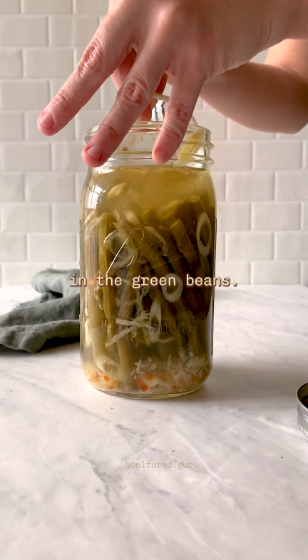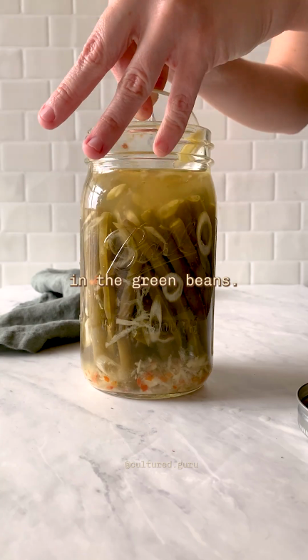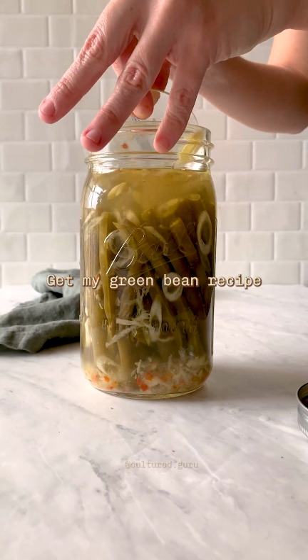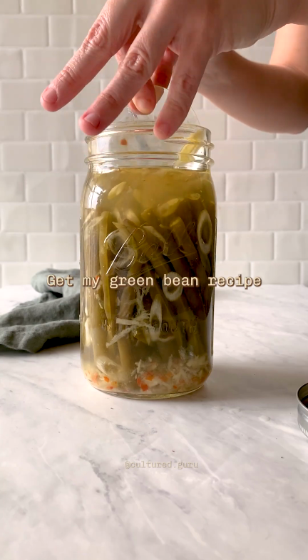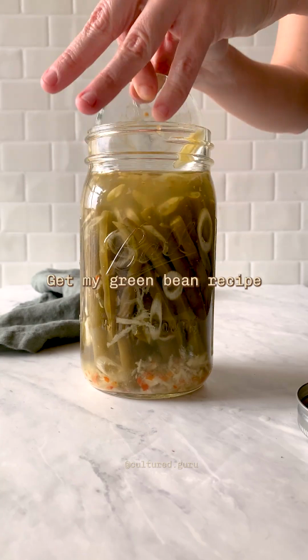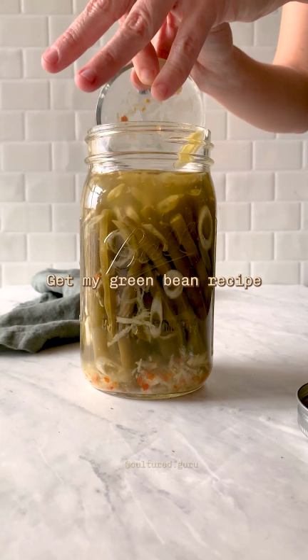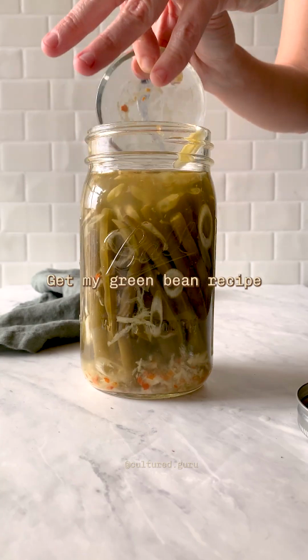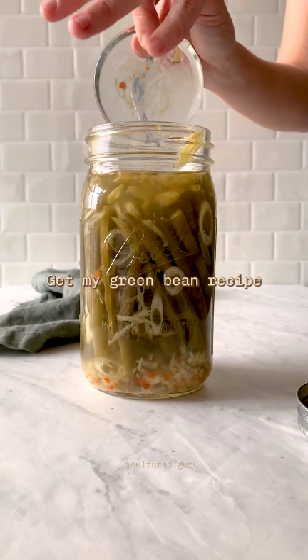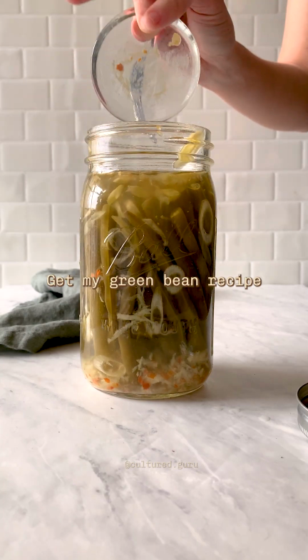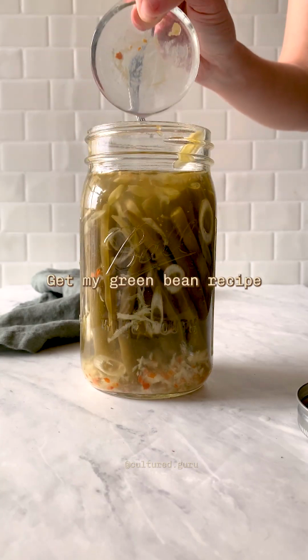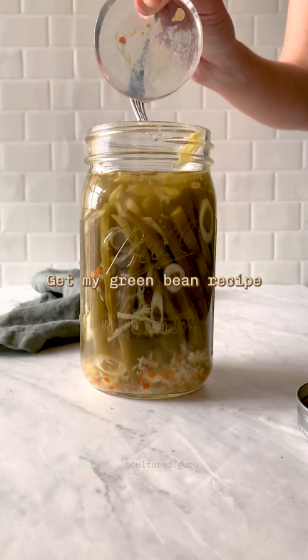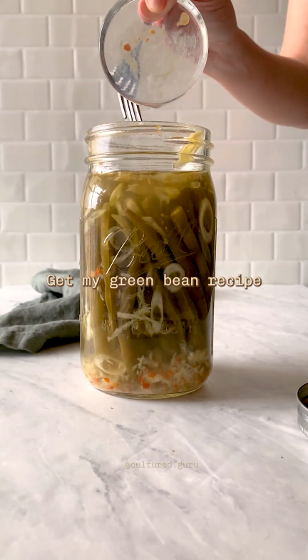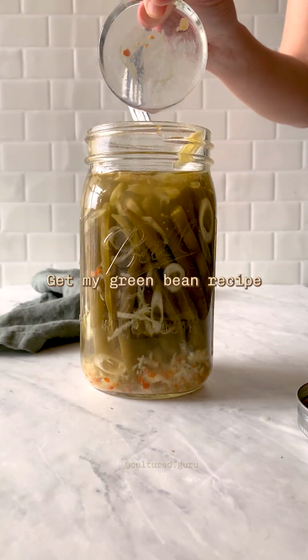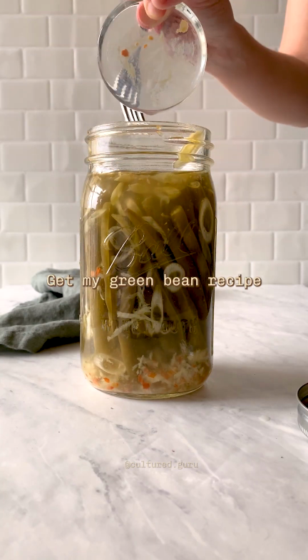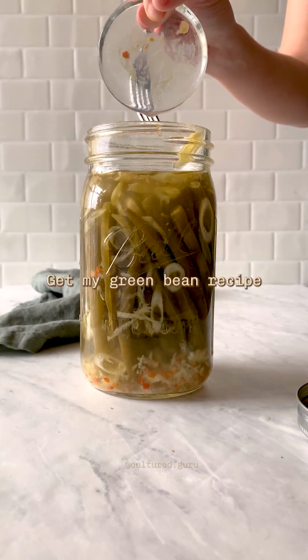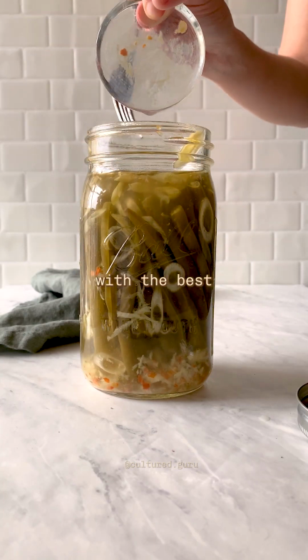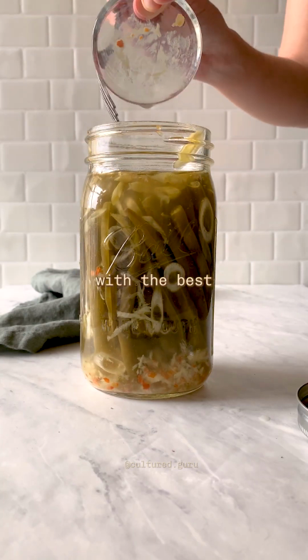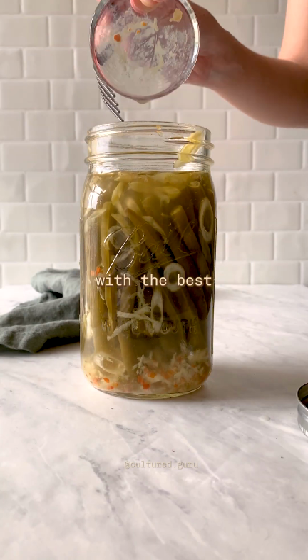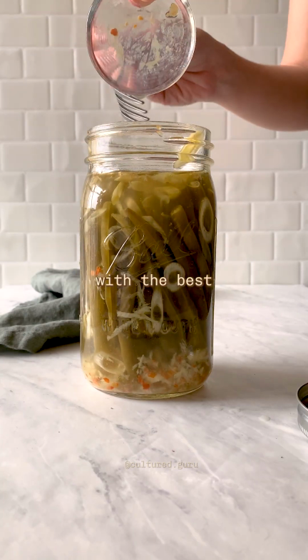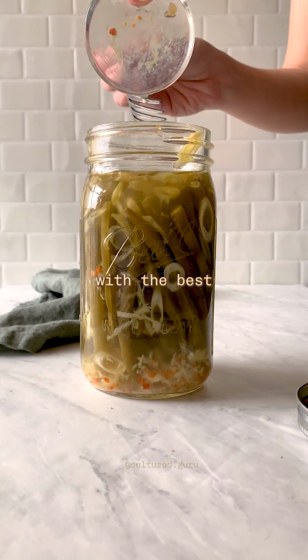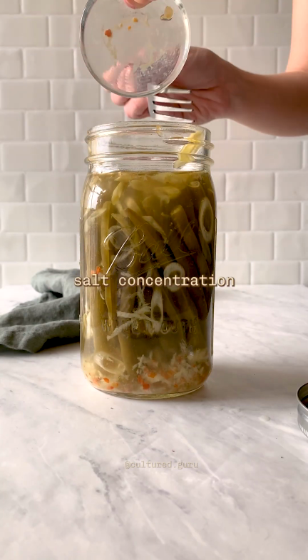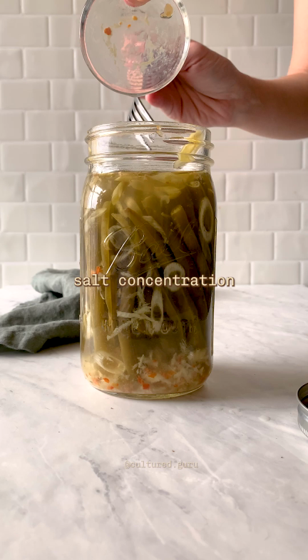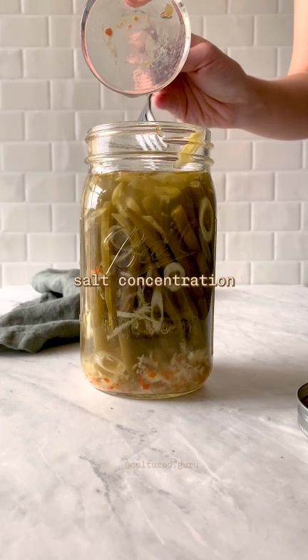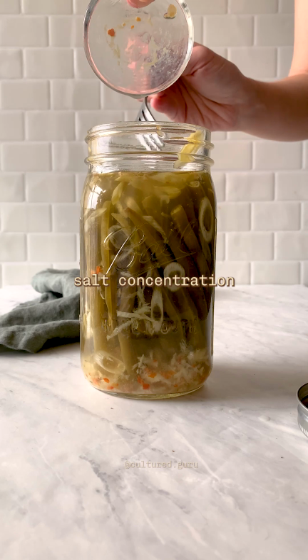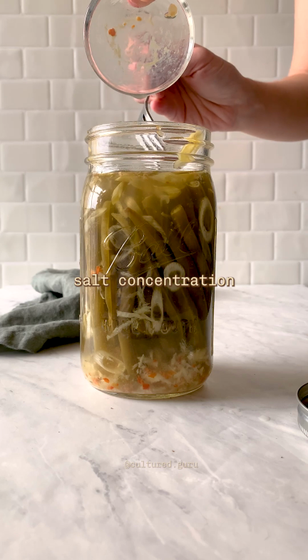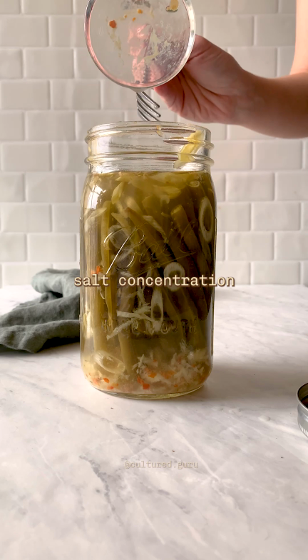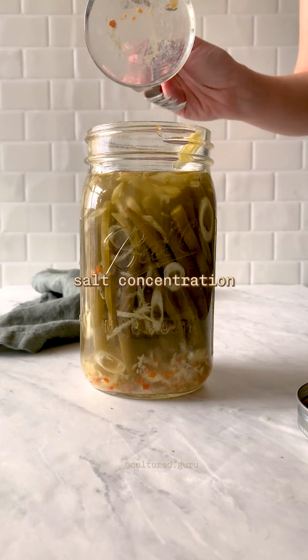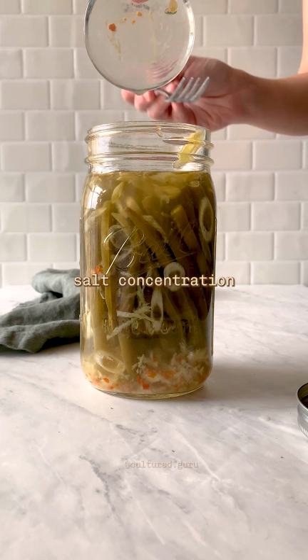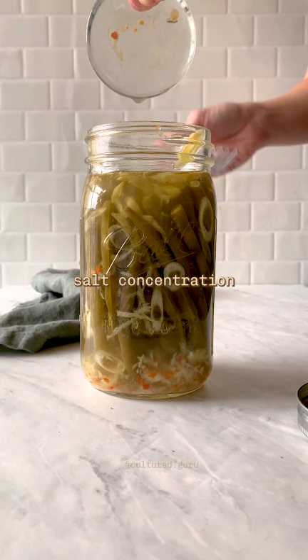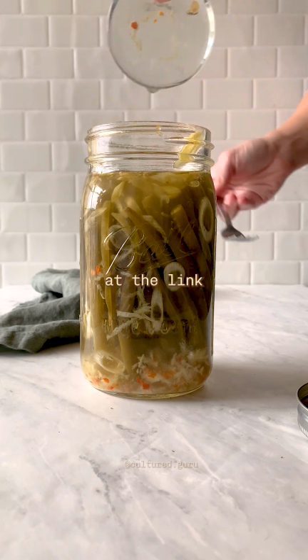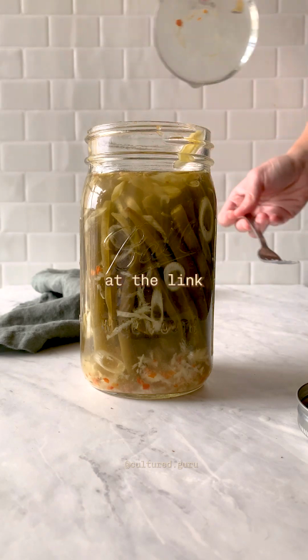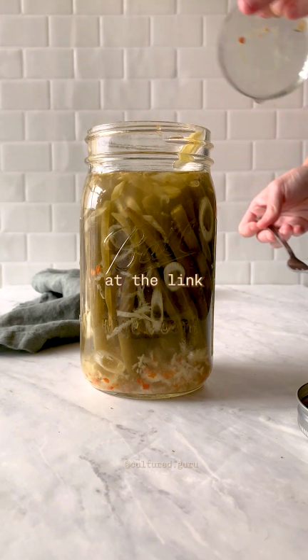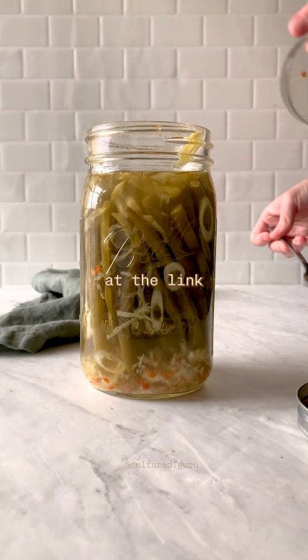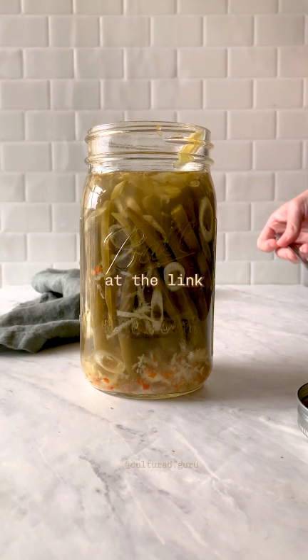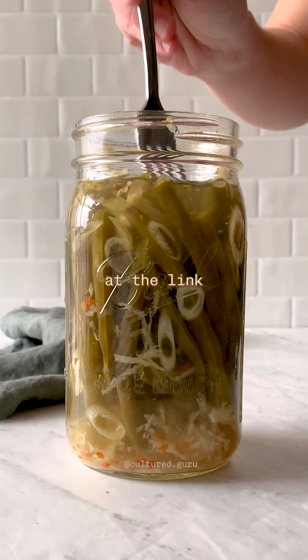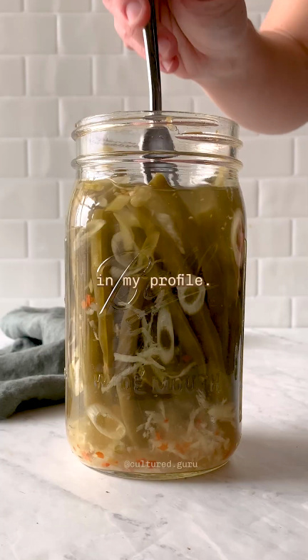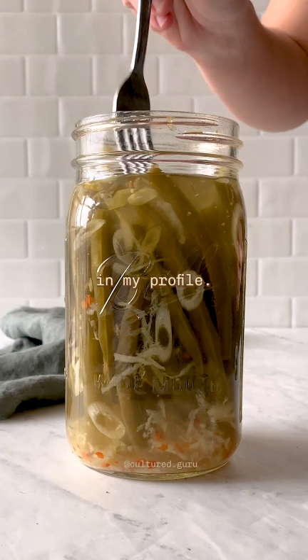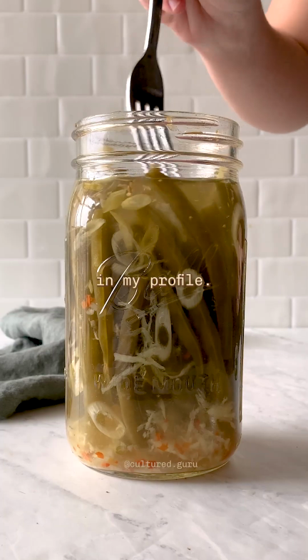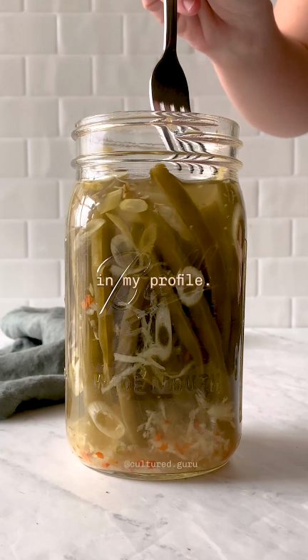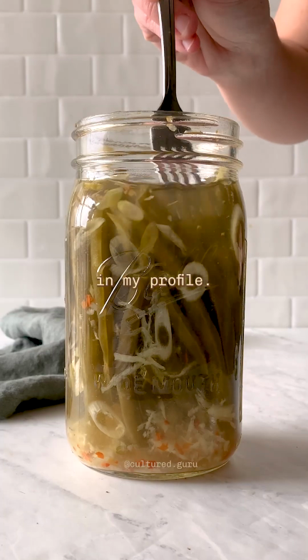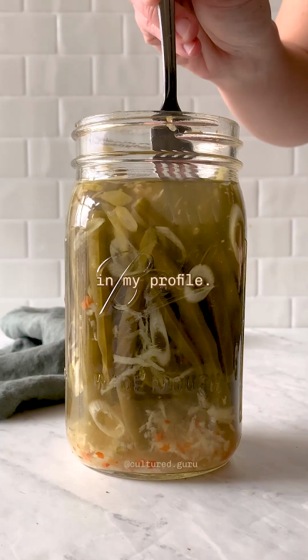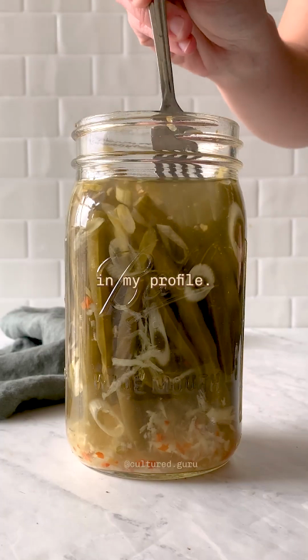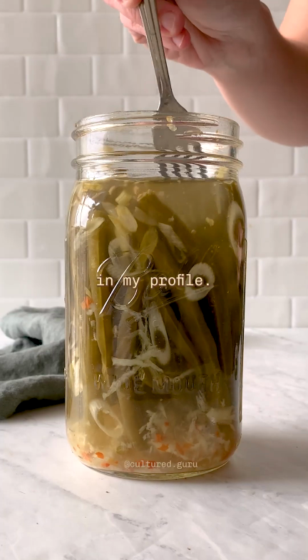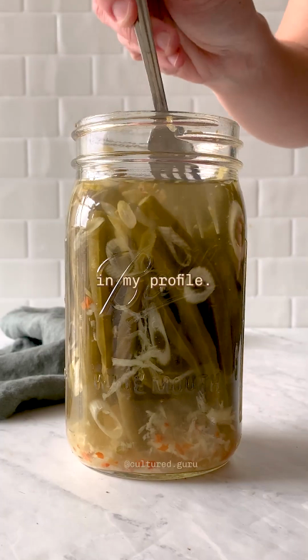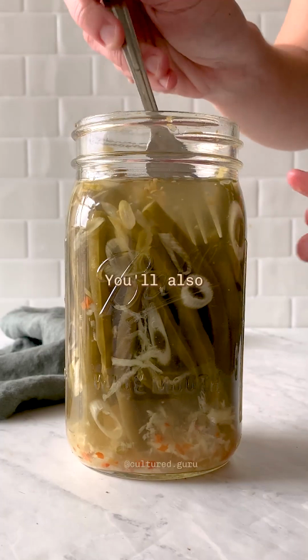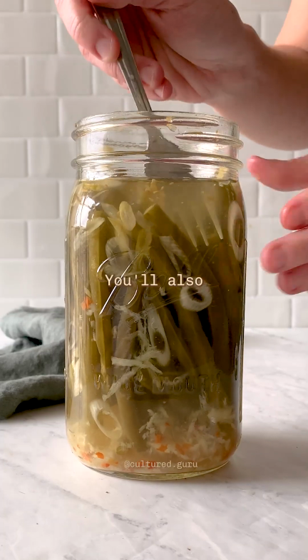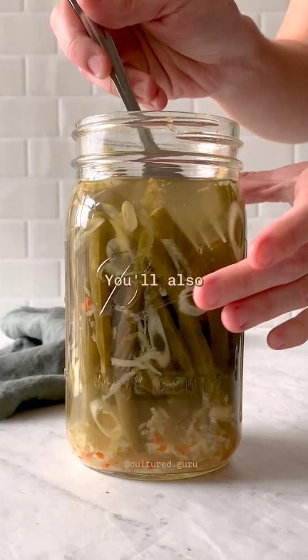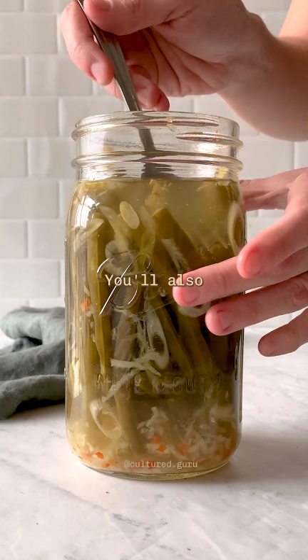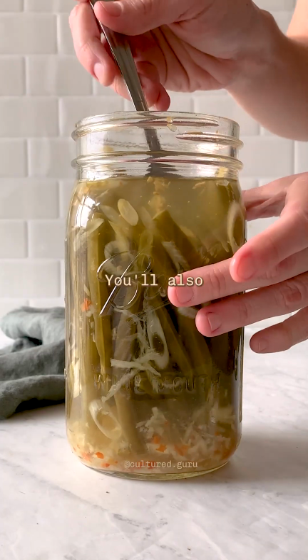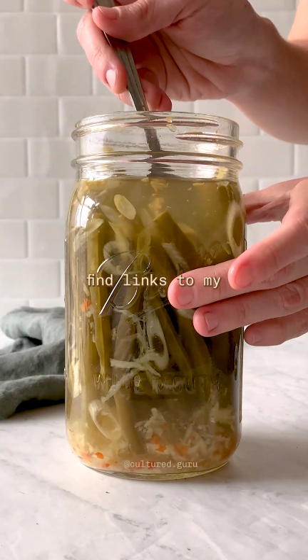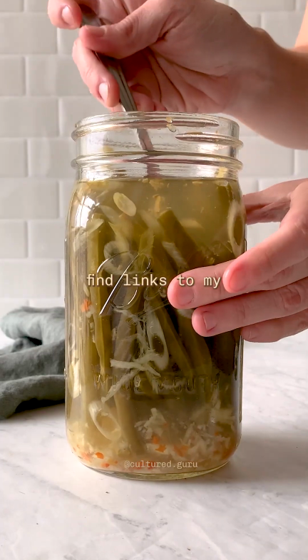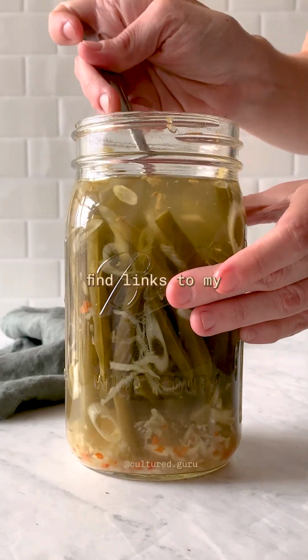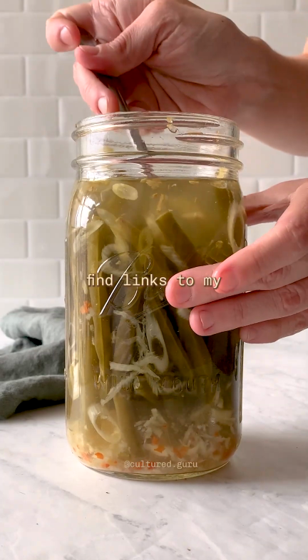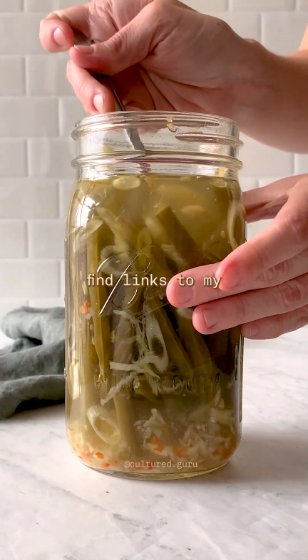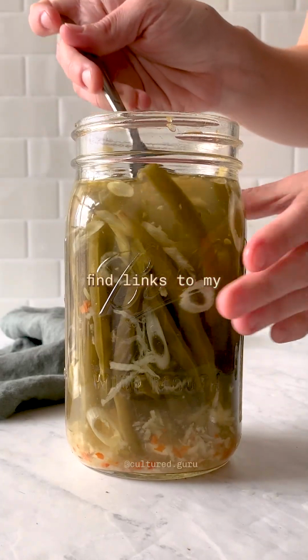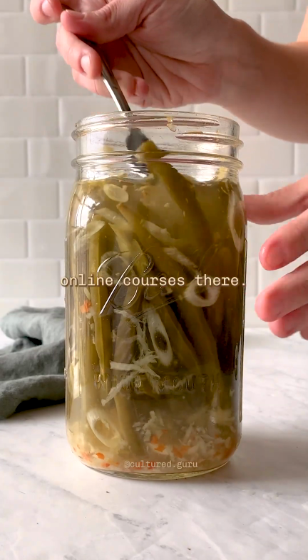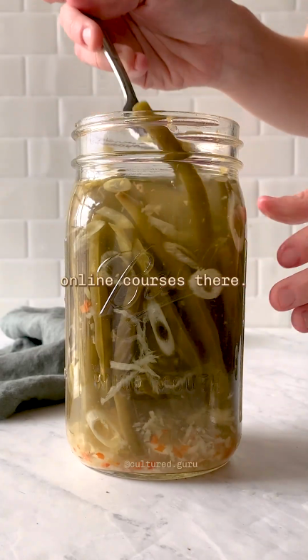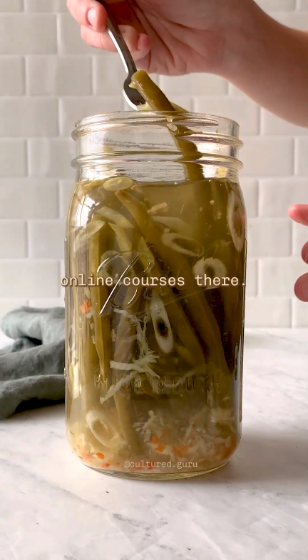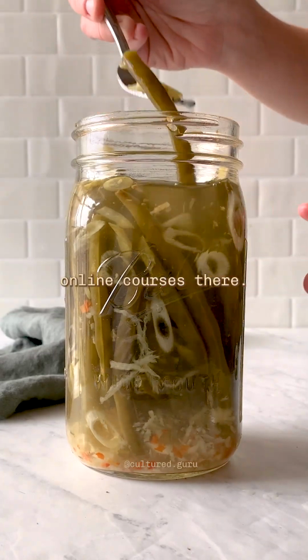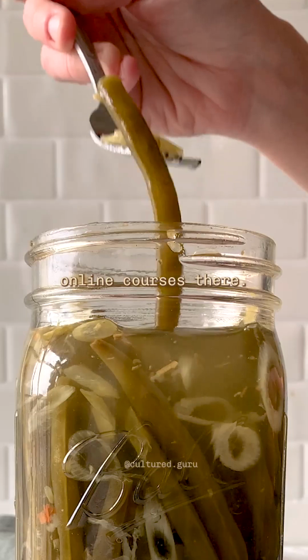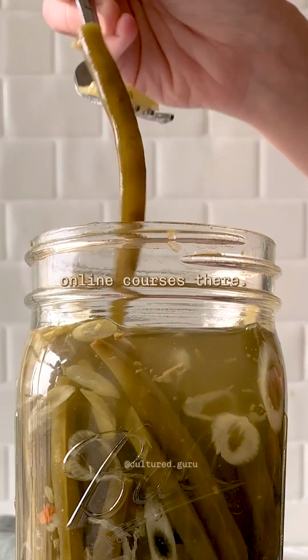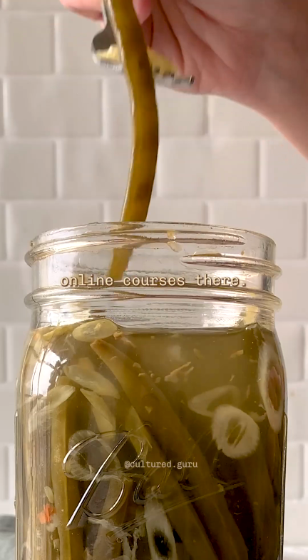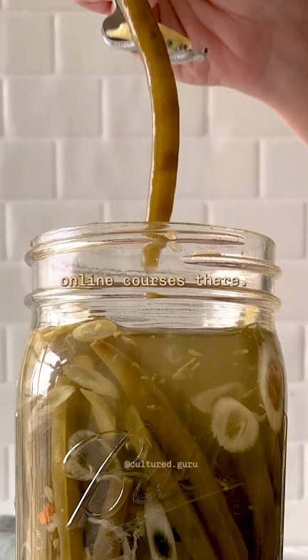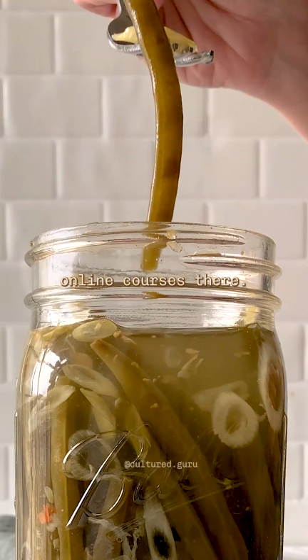Get my green bean recipe with the best salt concentration at the link in my profile. You'll also find links to my online courses there.